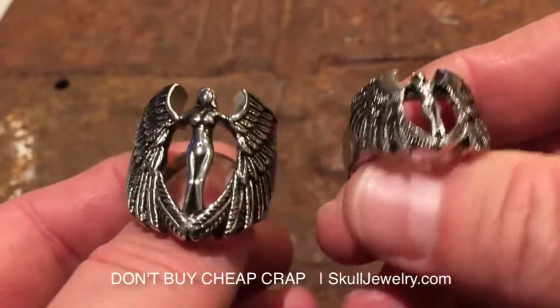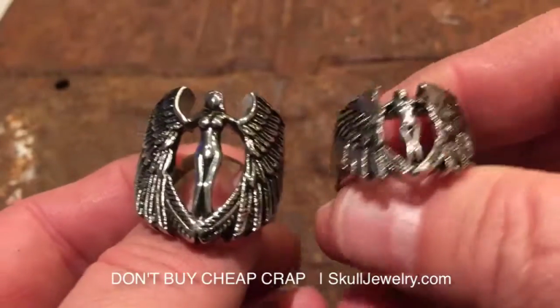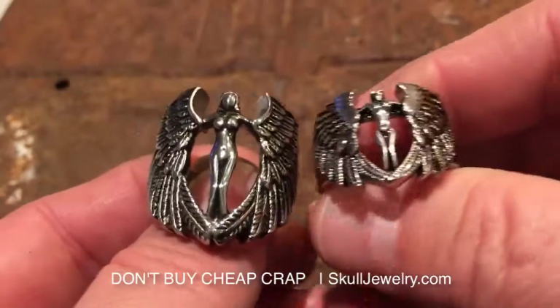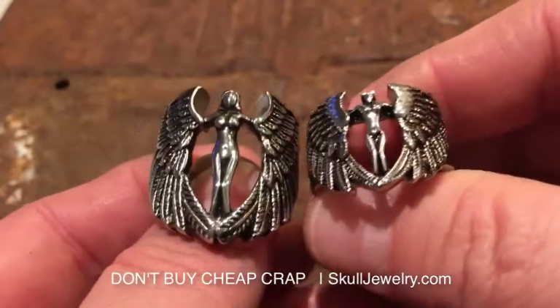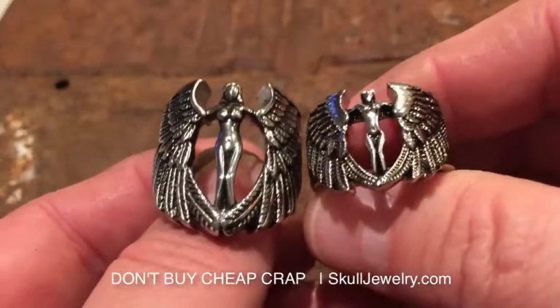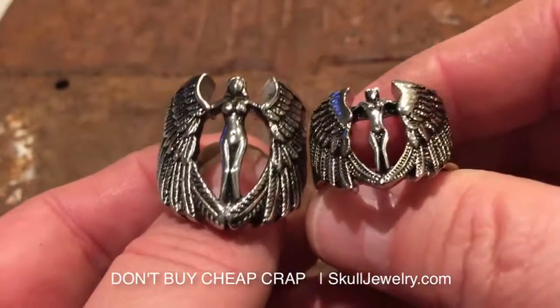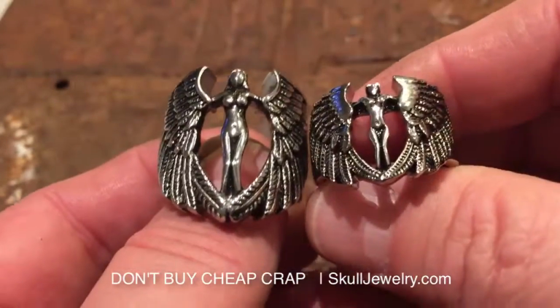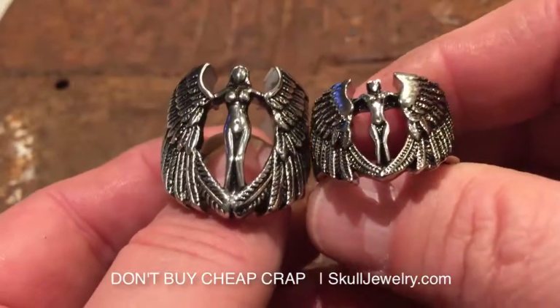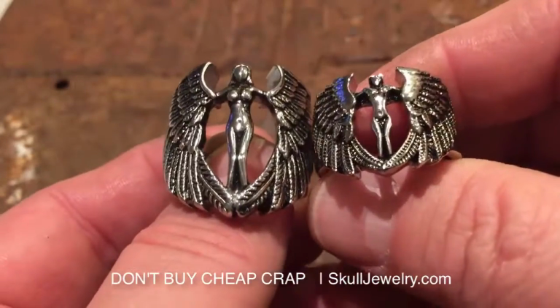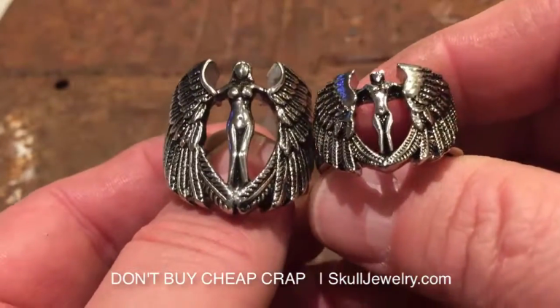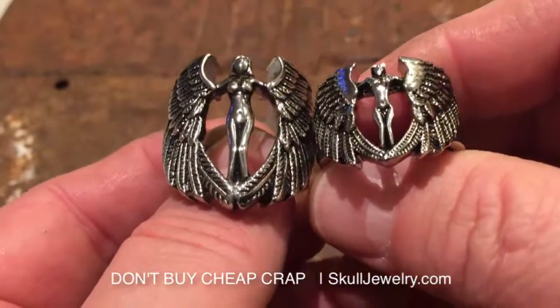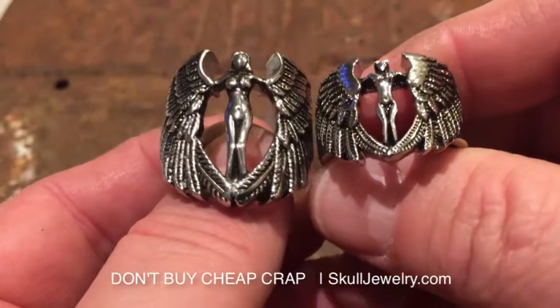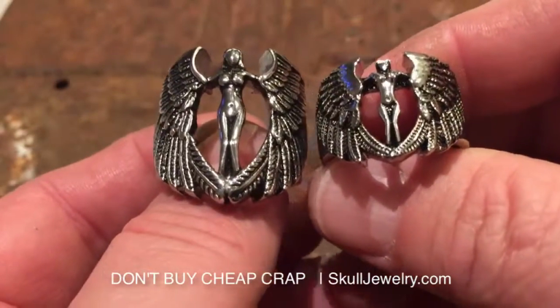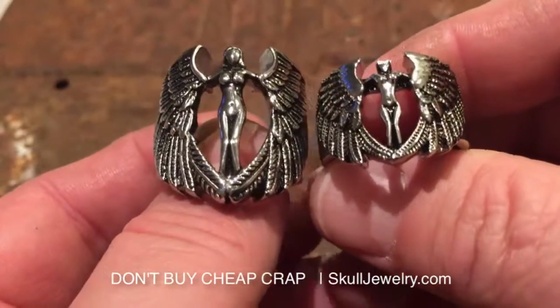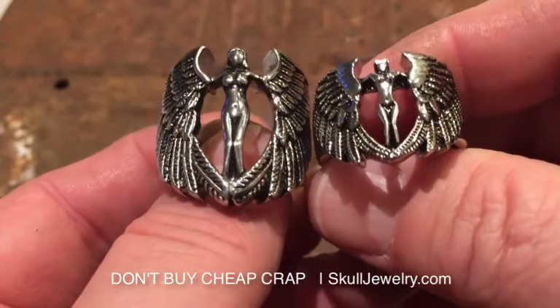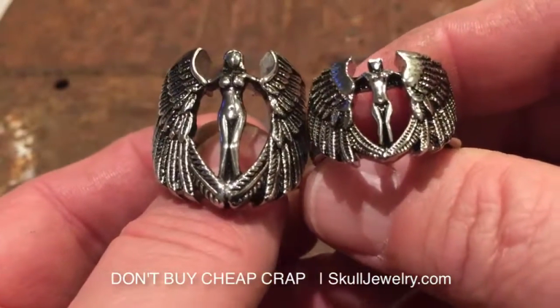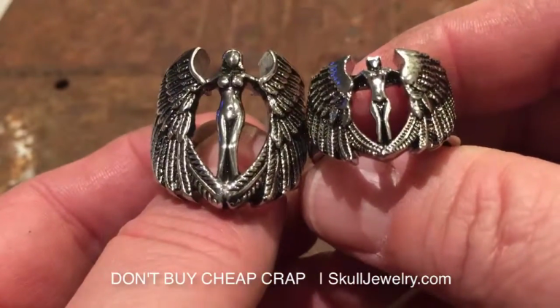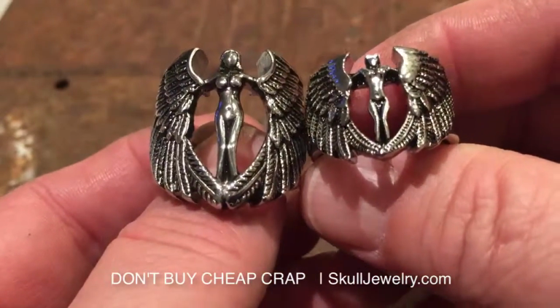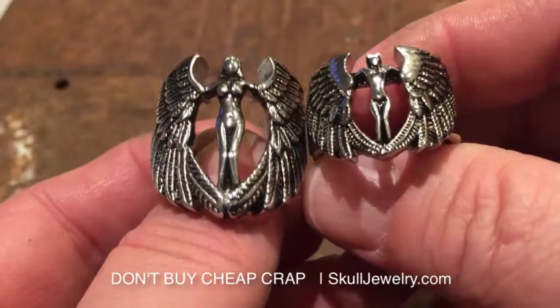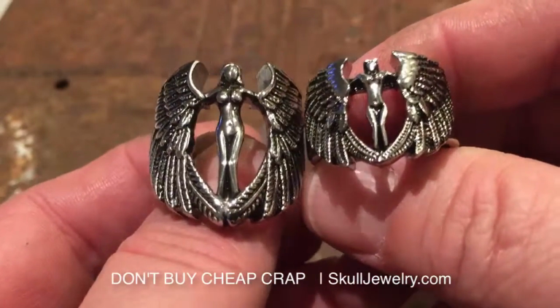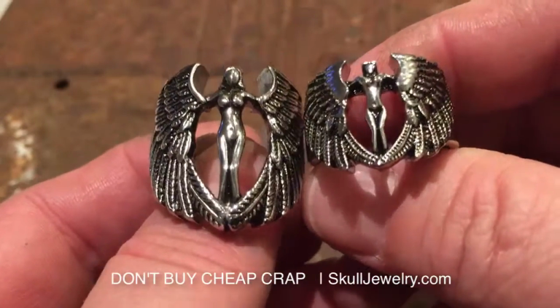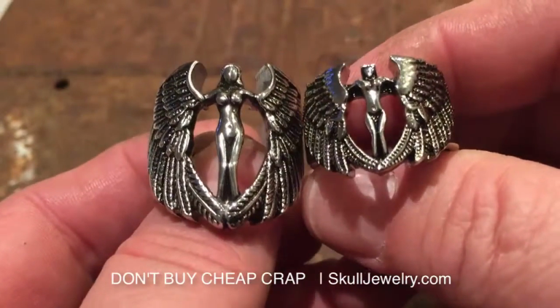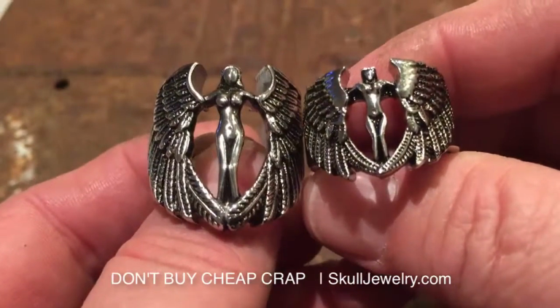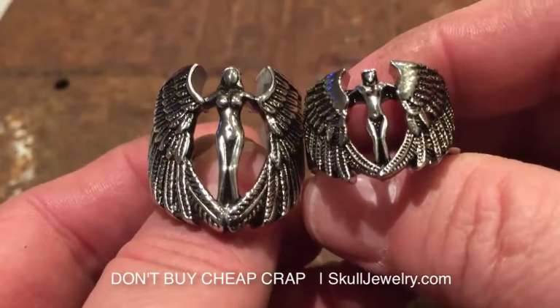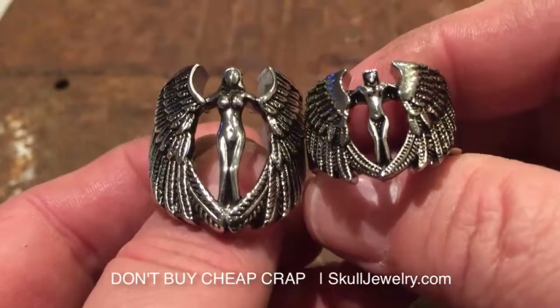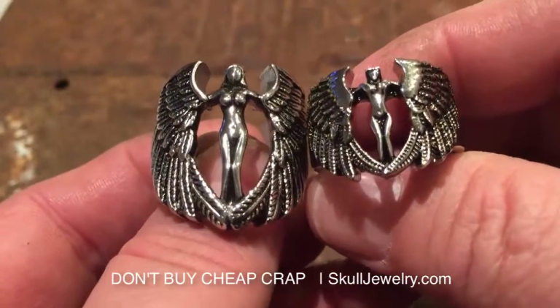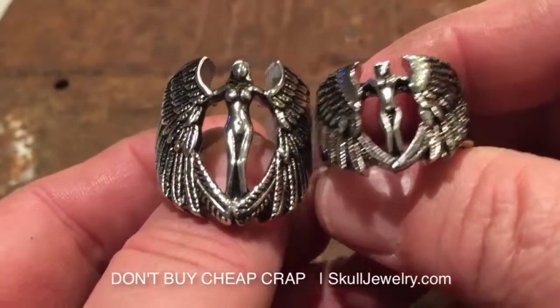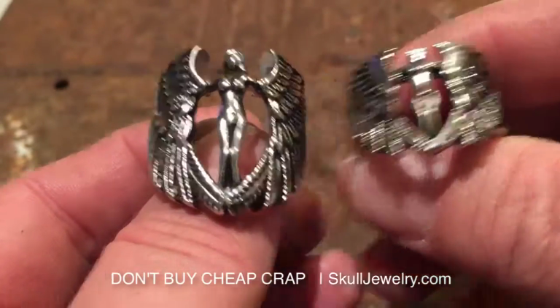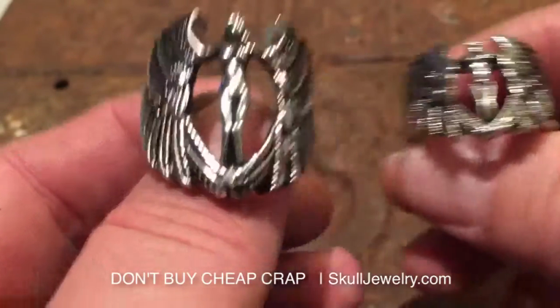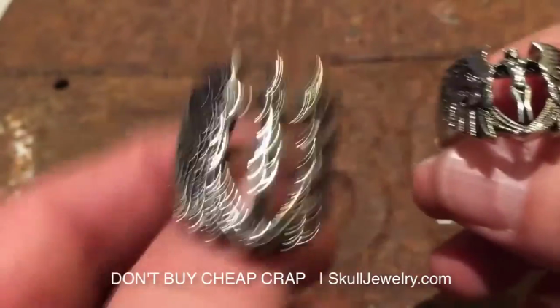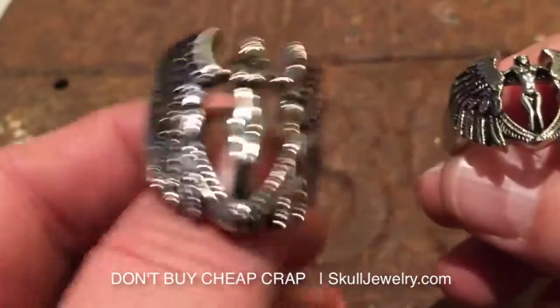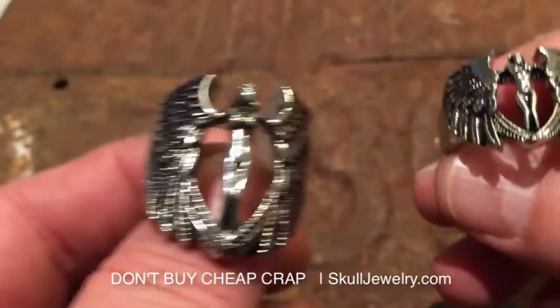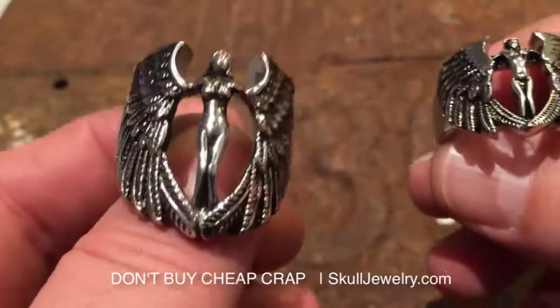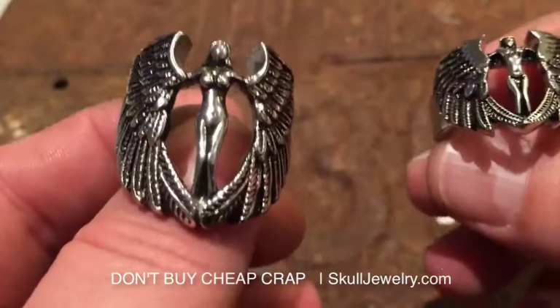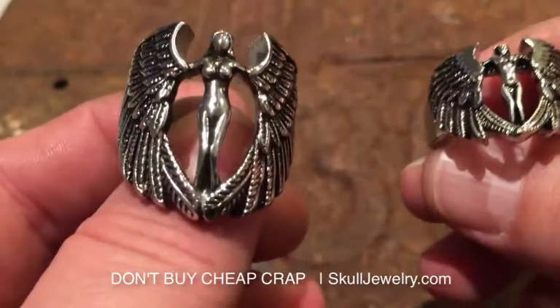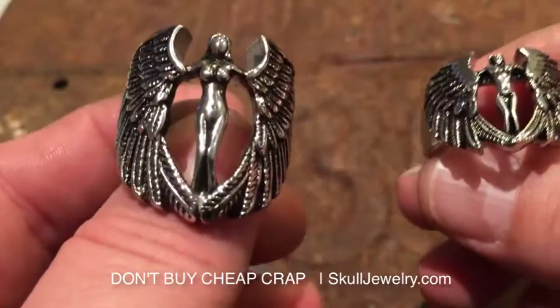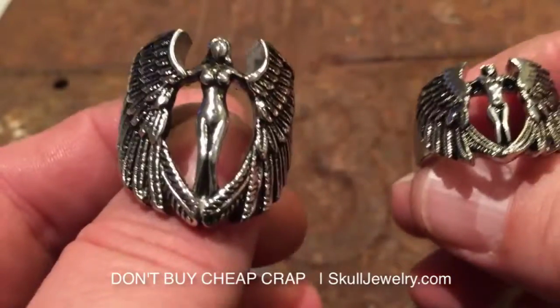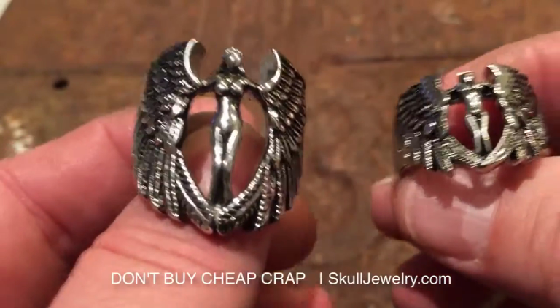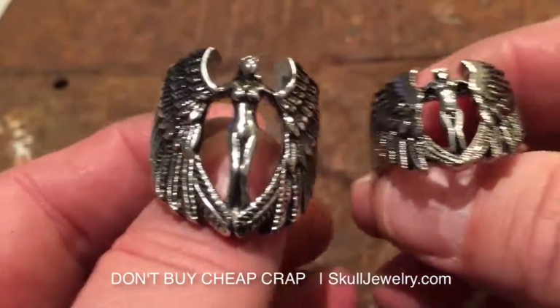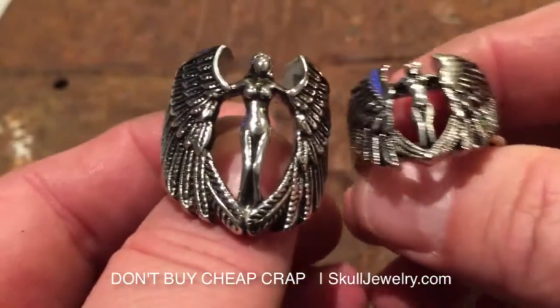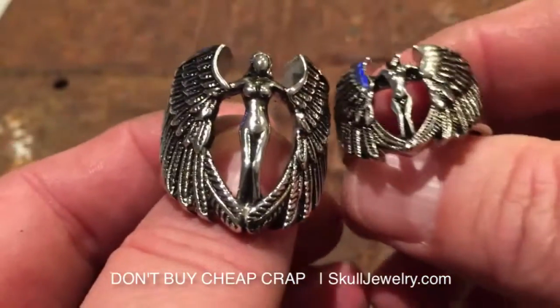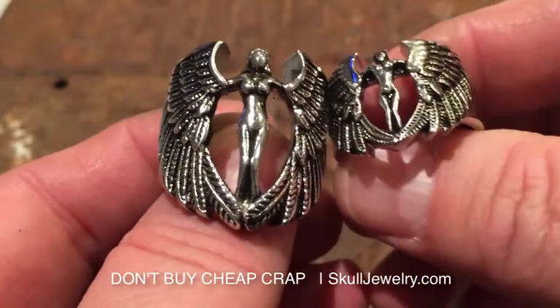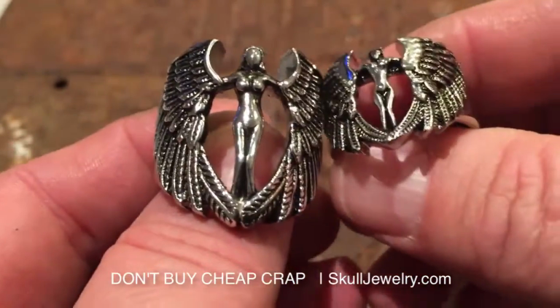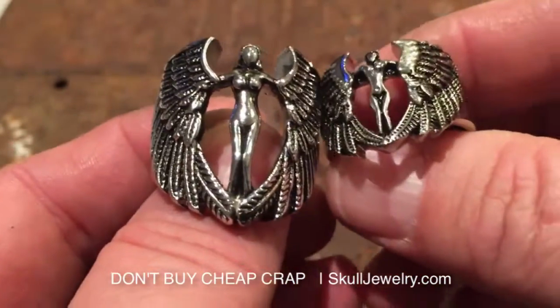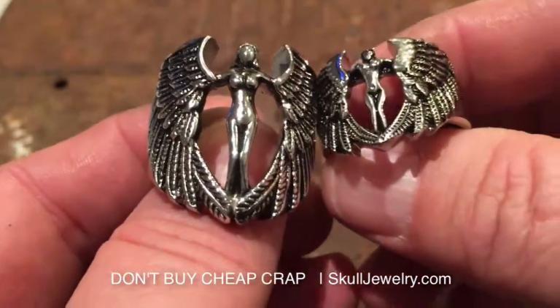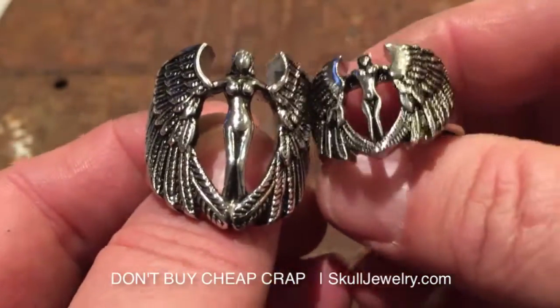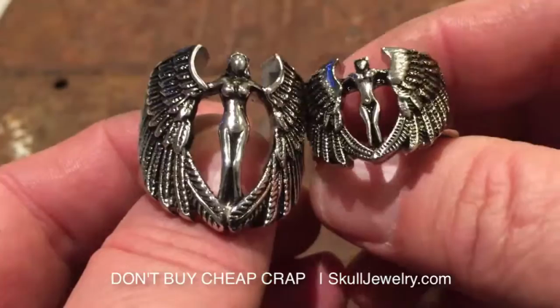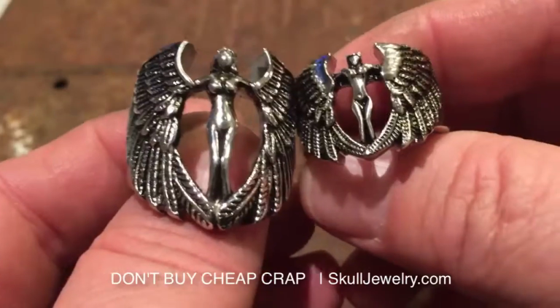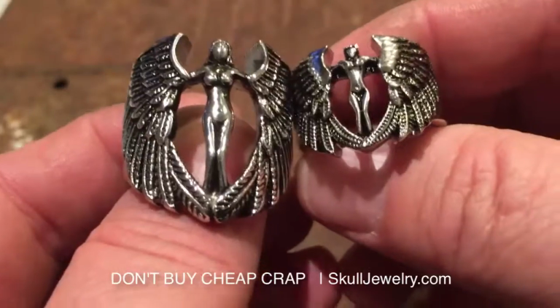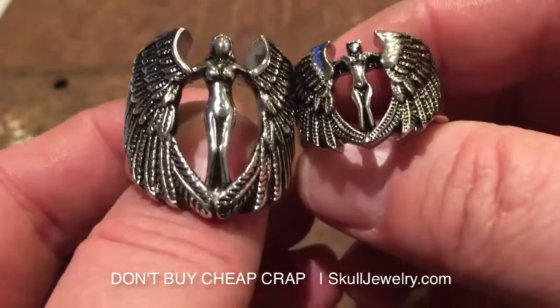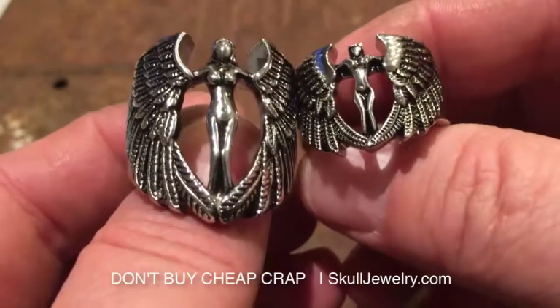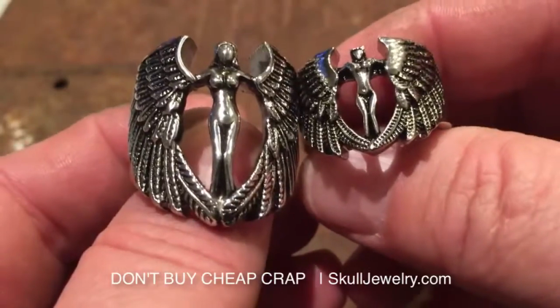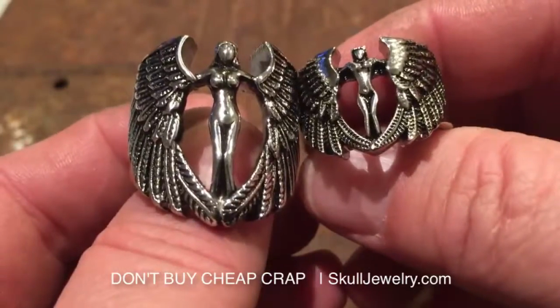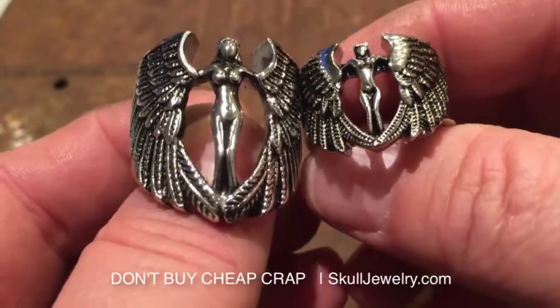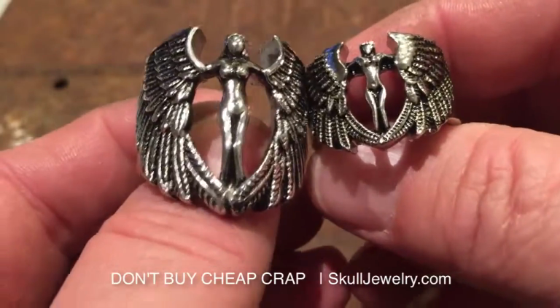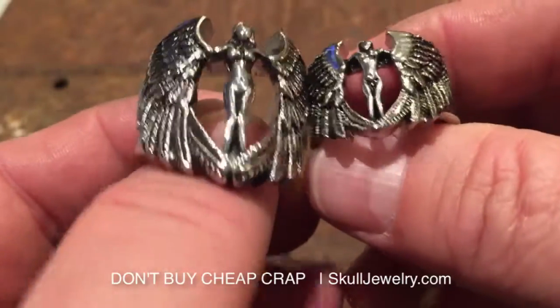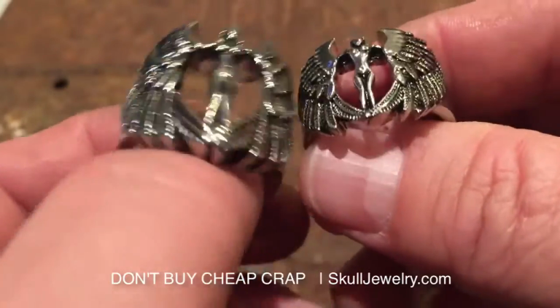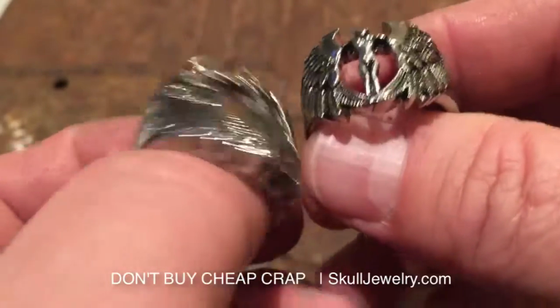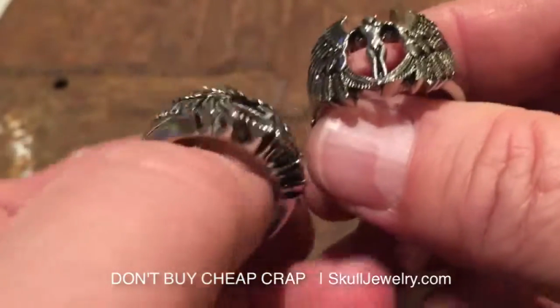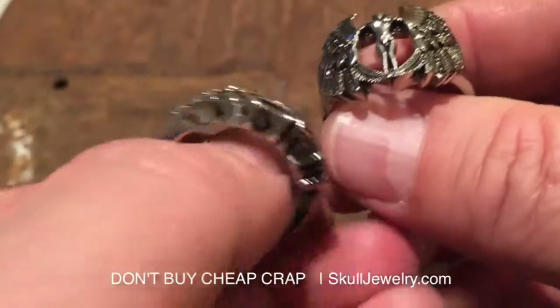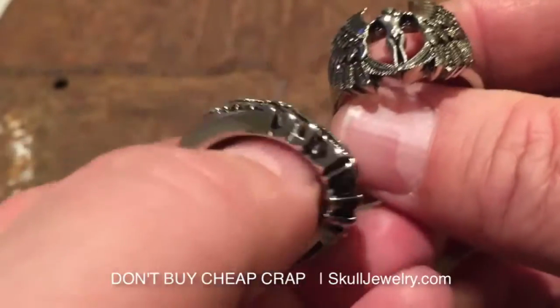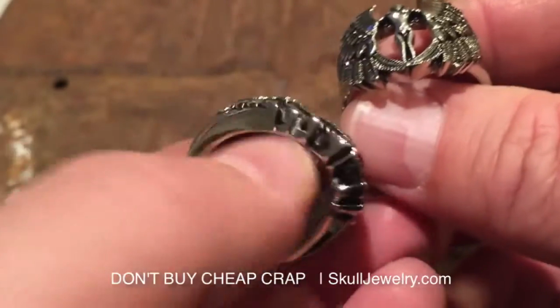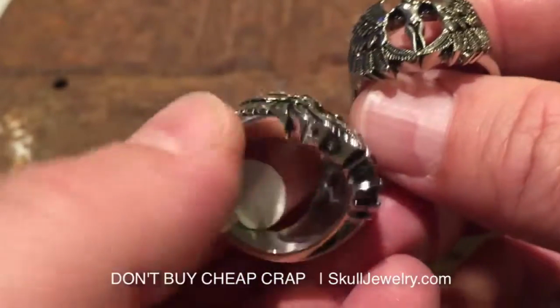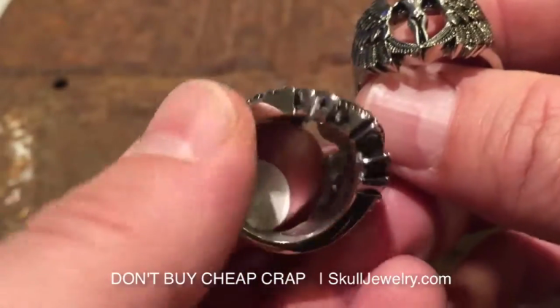I don't even know if it's stainless steel. It's probably like an alloy or something. Ours is made of solid stainless steel, which means it's going to last forever.